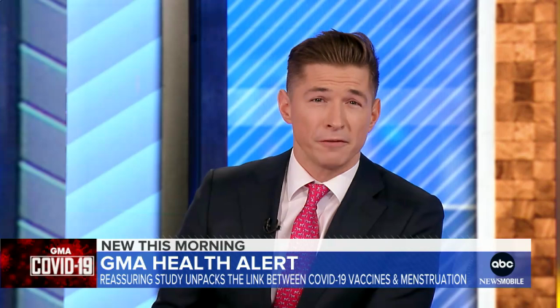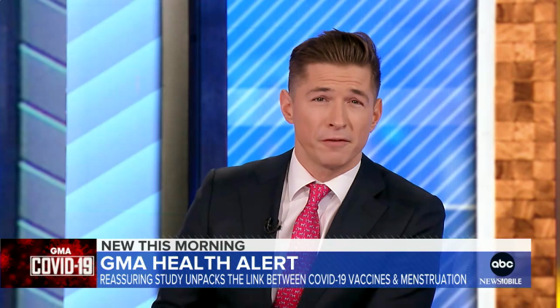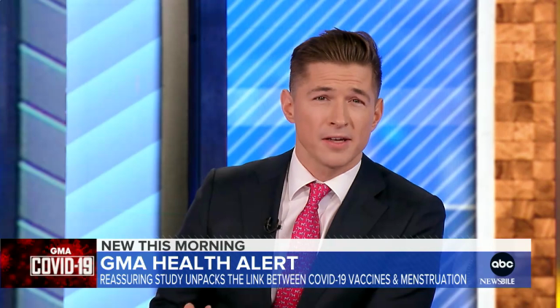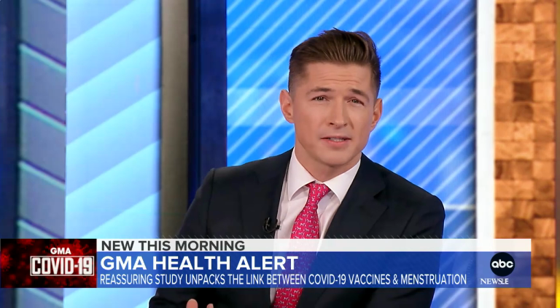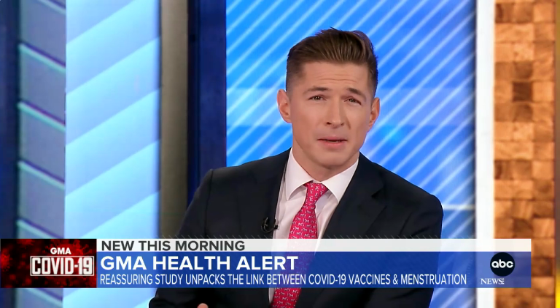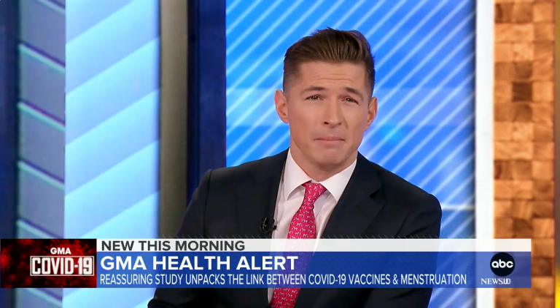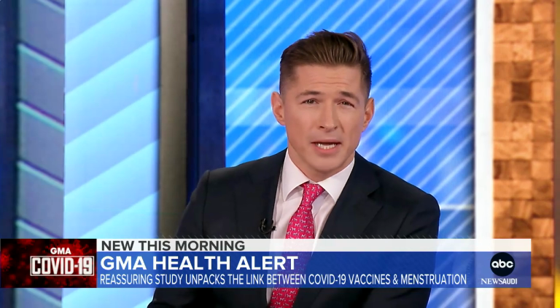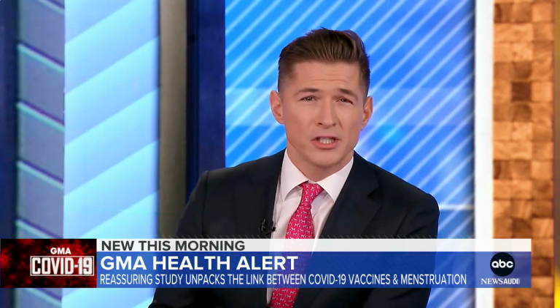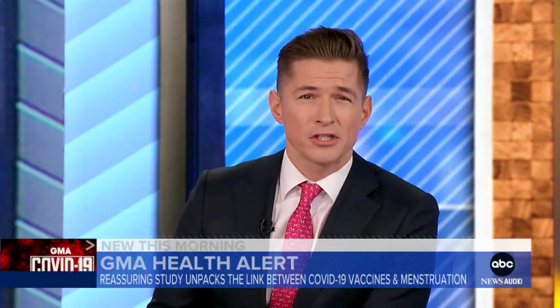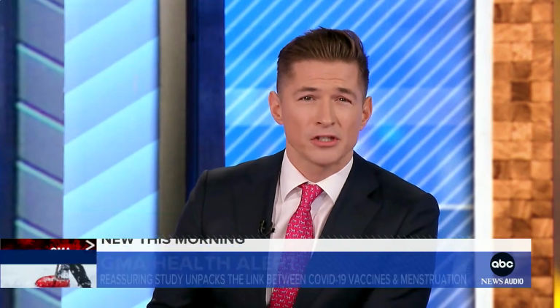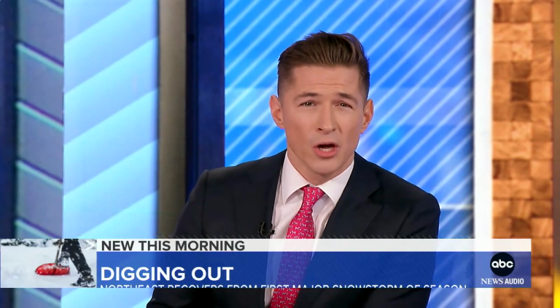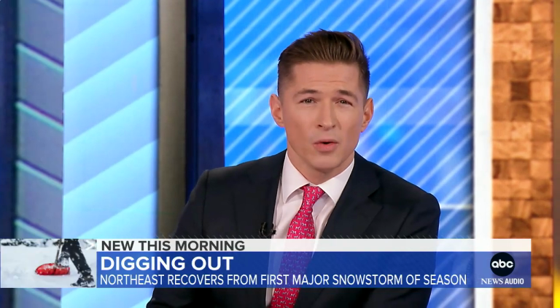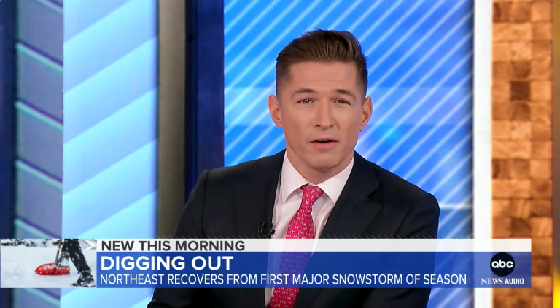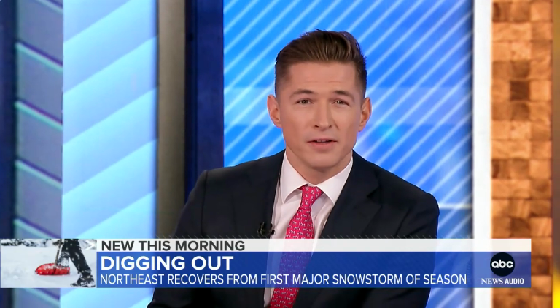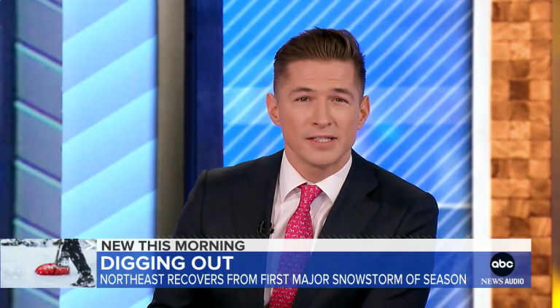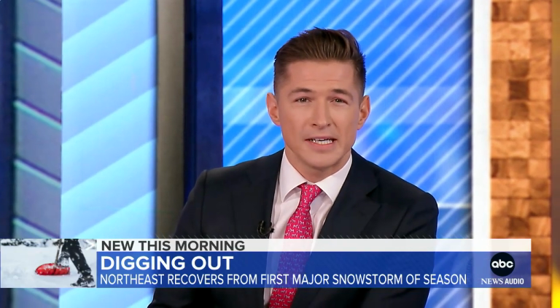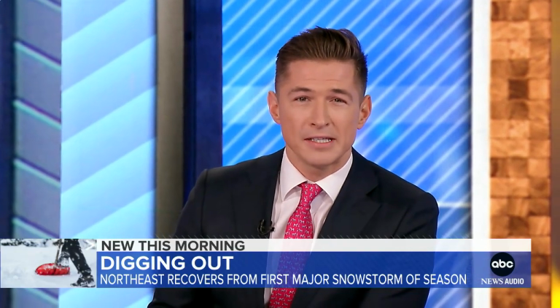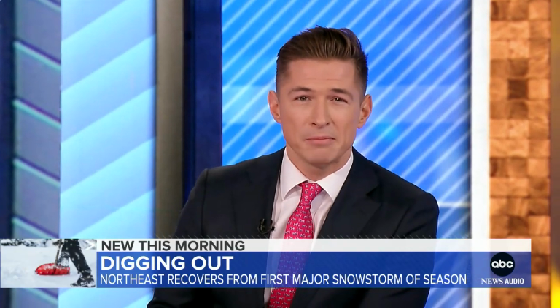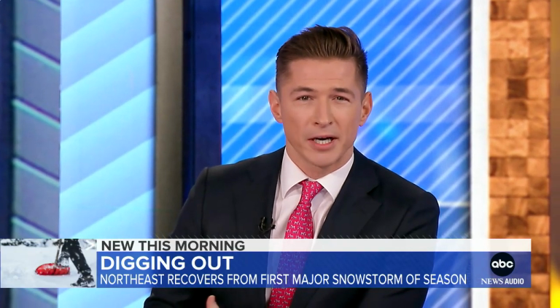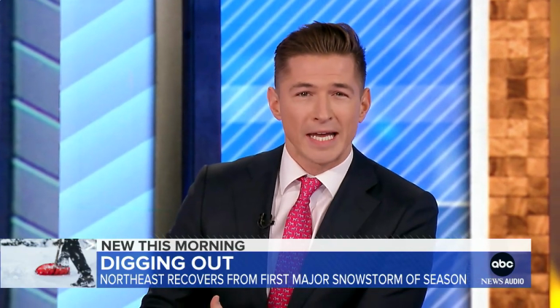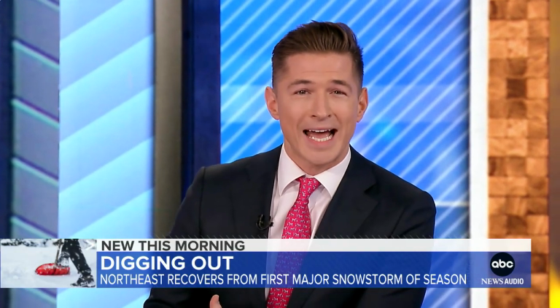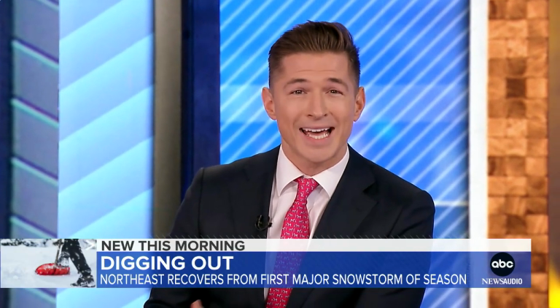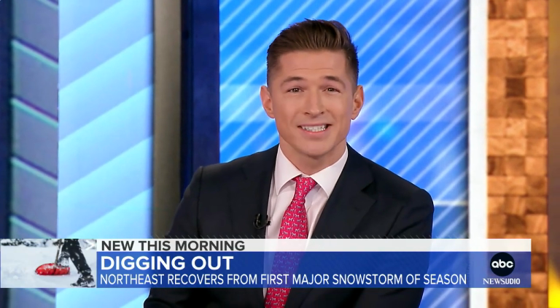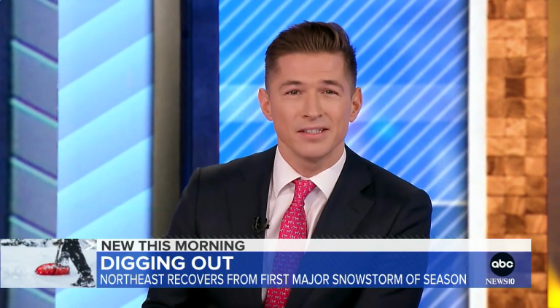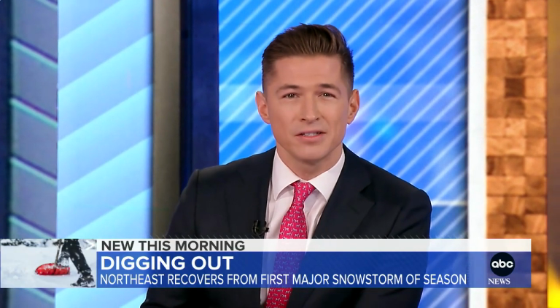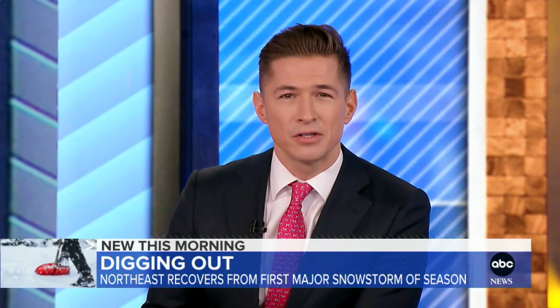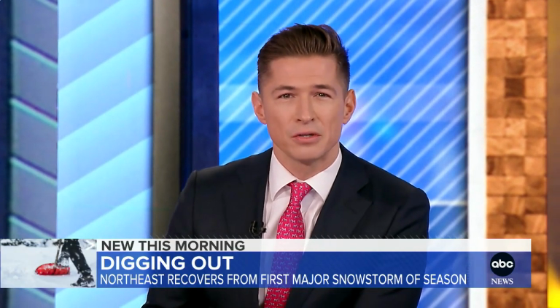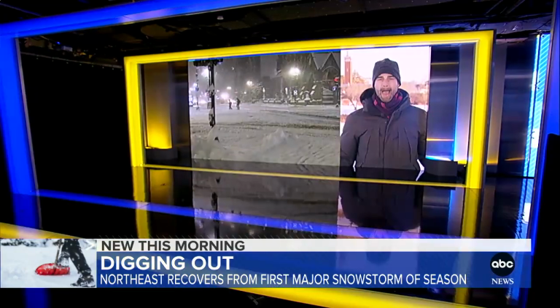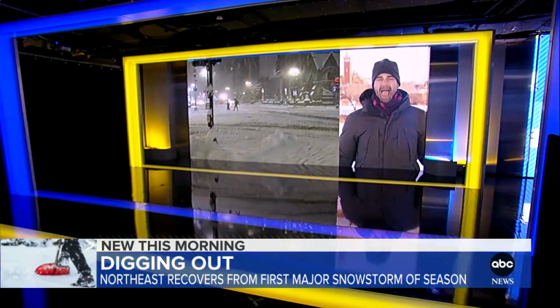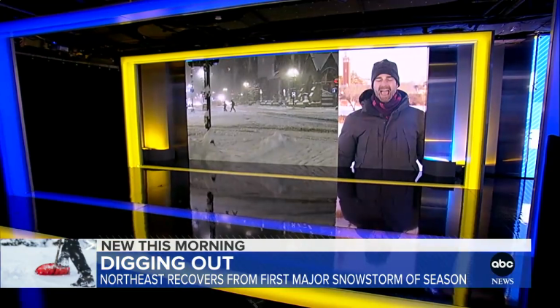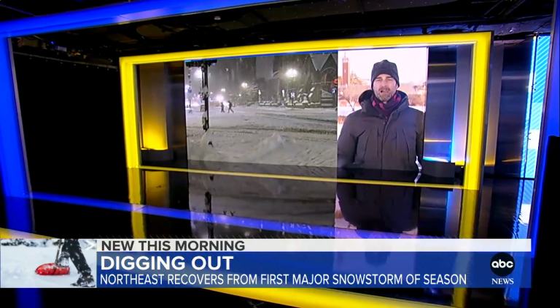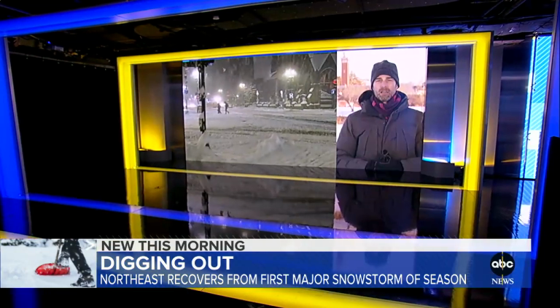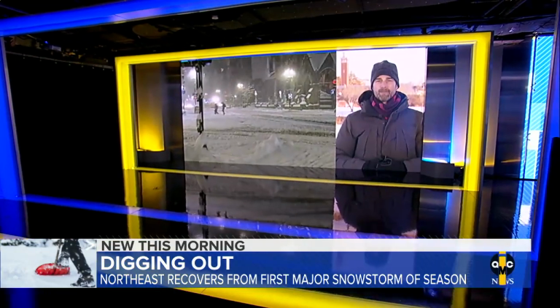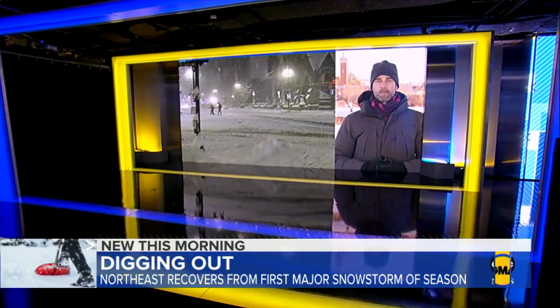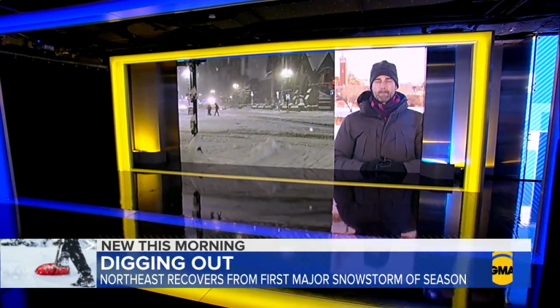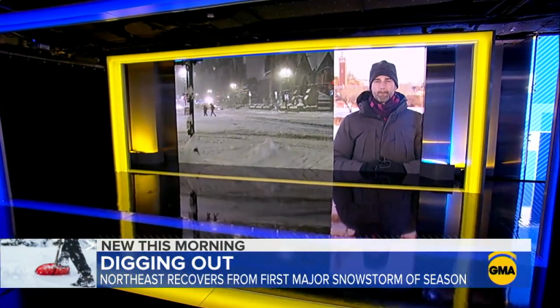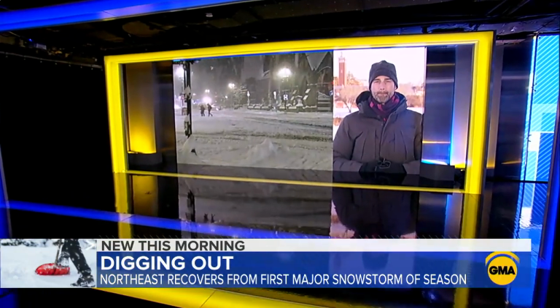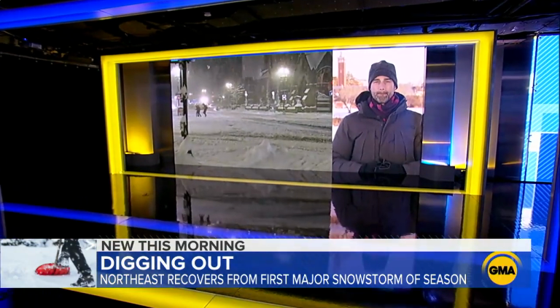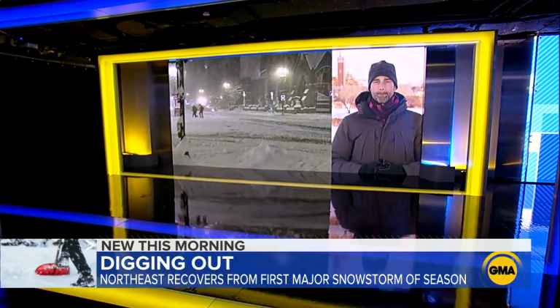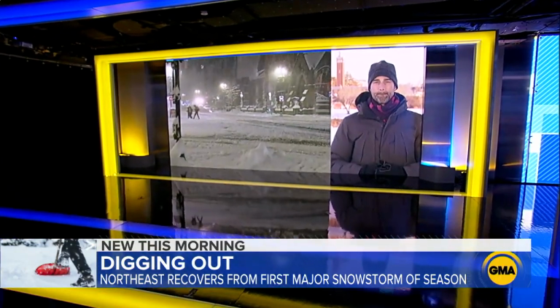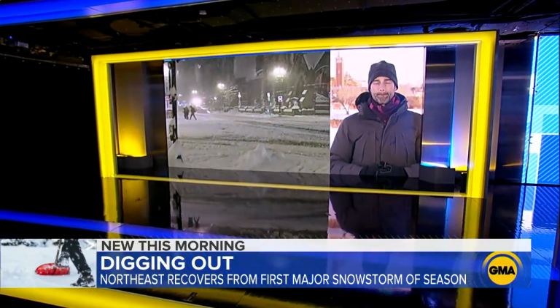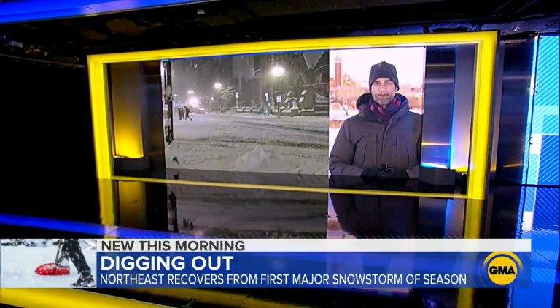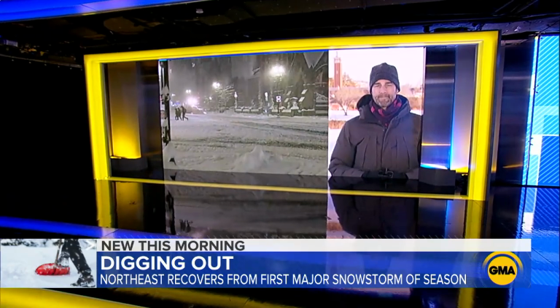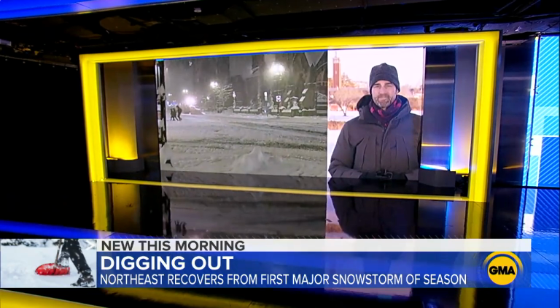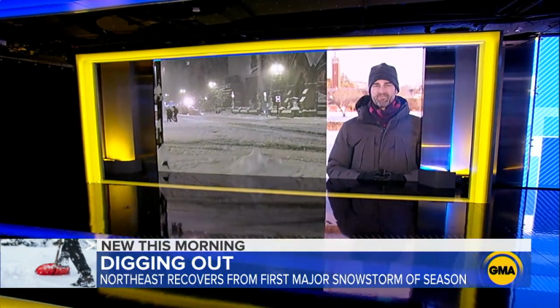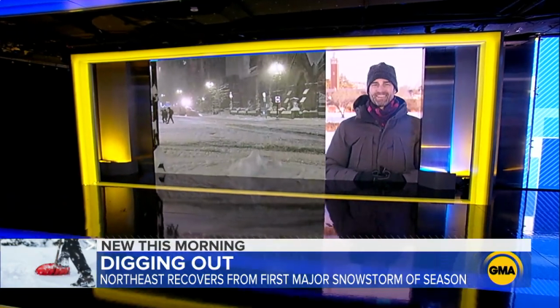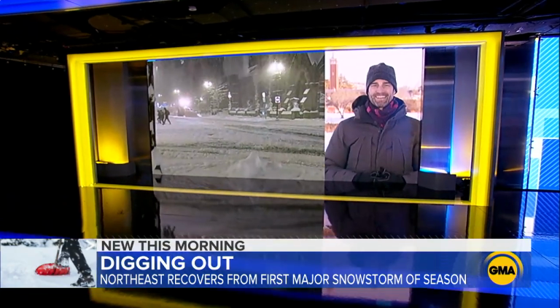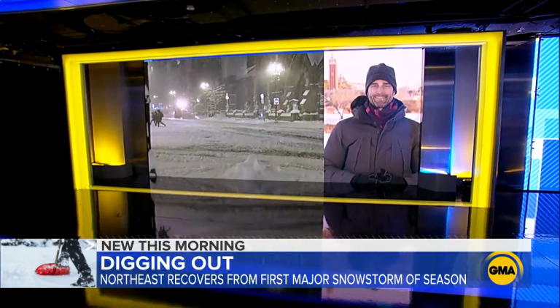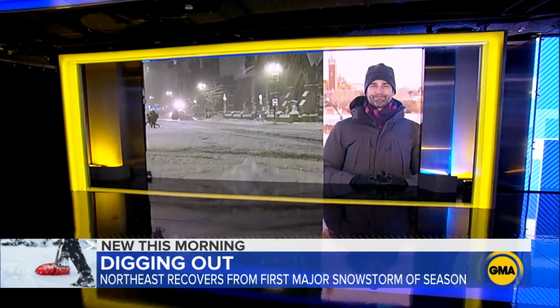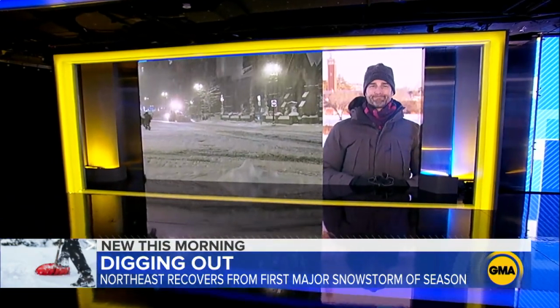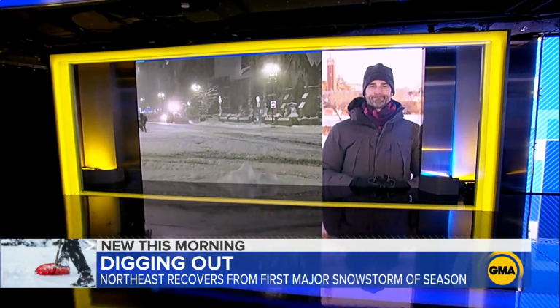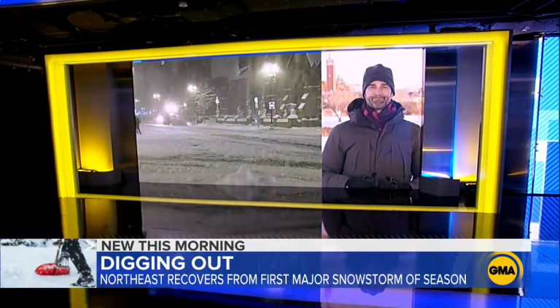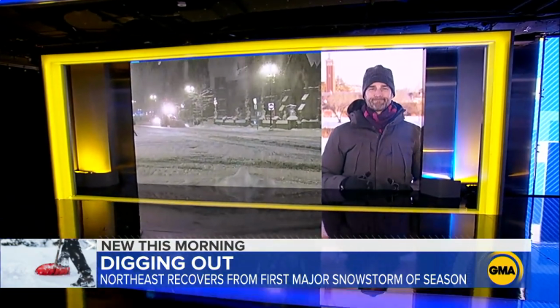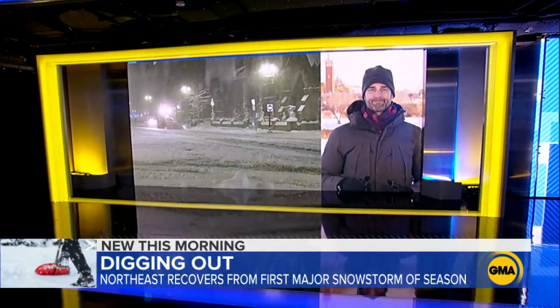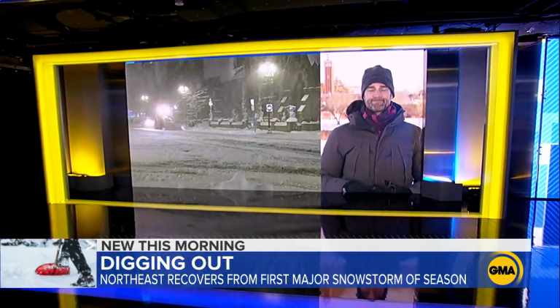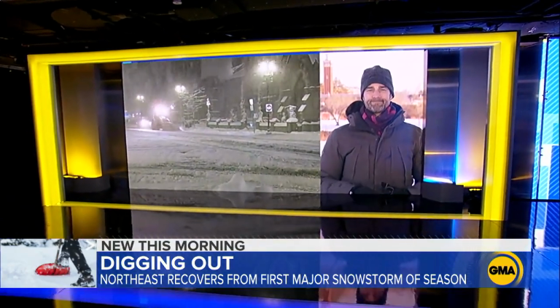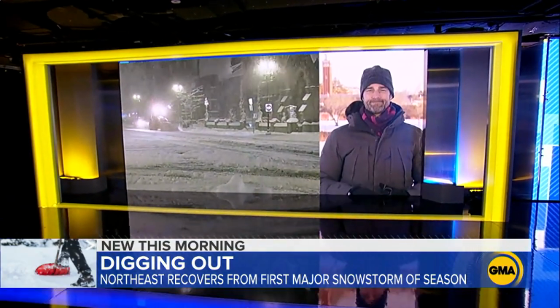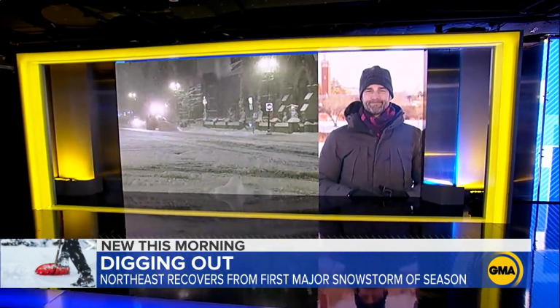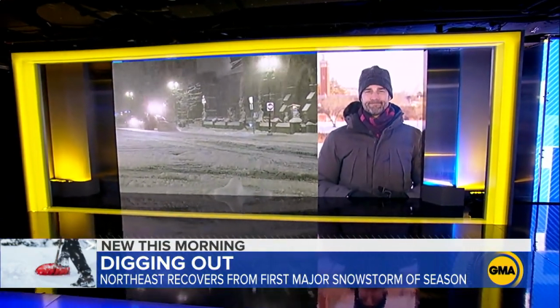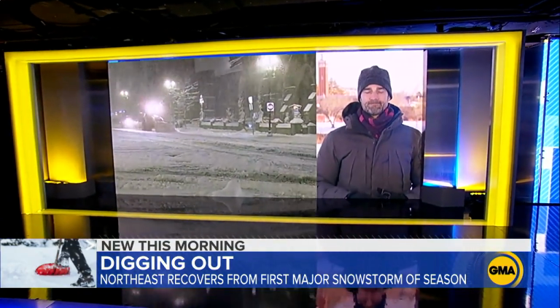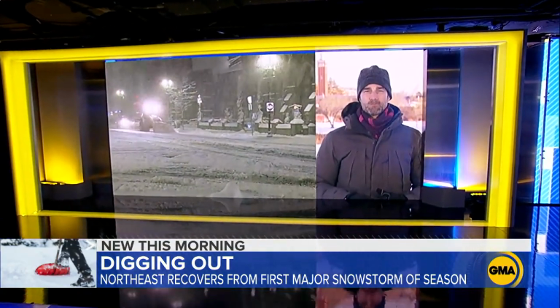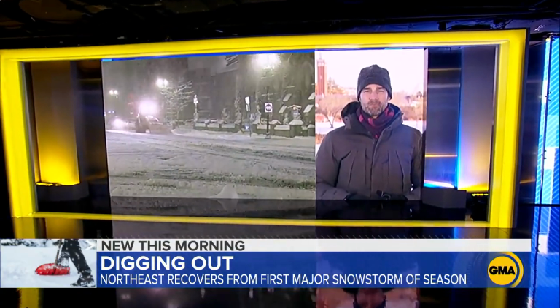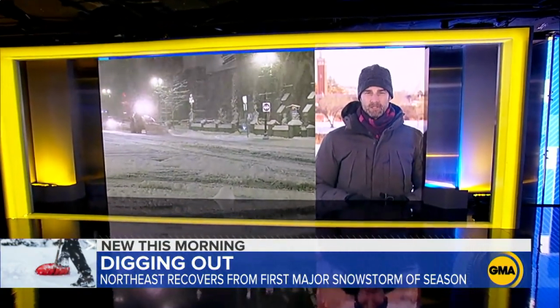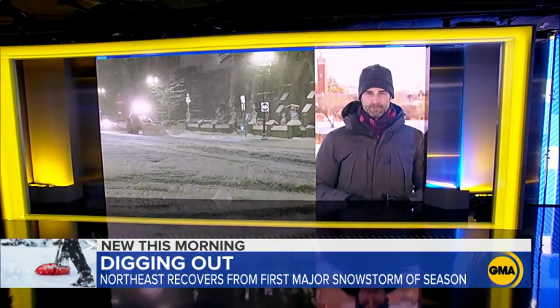The first major snow of the season, bringing hazards to the roads like black ice. Rob is in Mamaronek with advice on how to handle it.